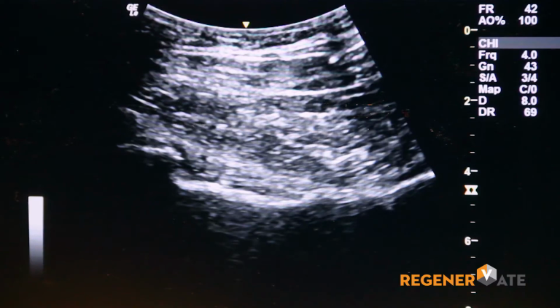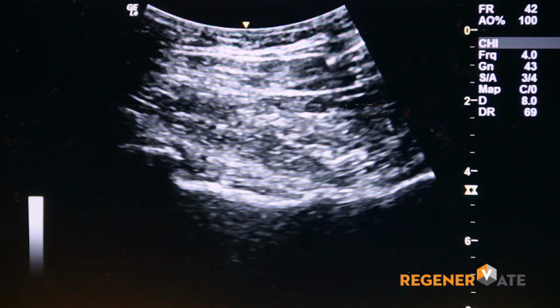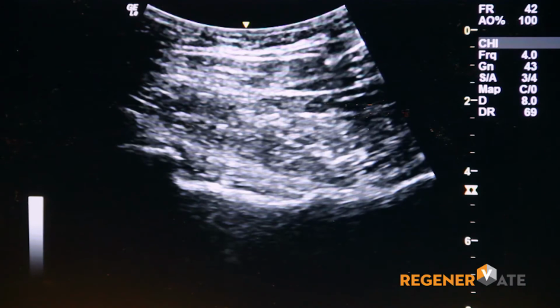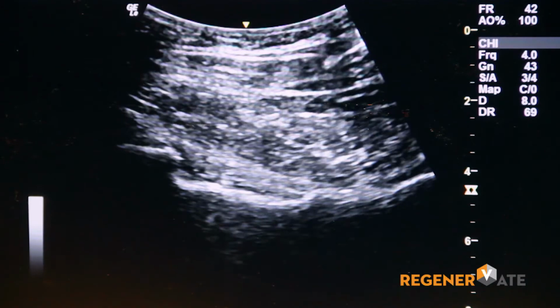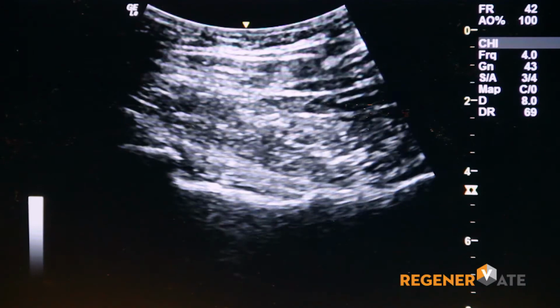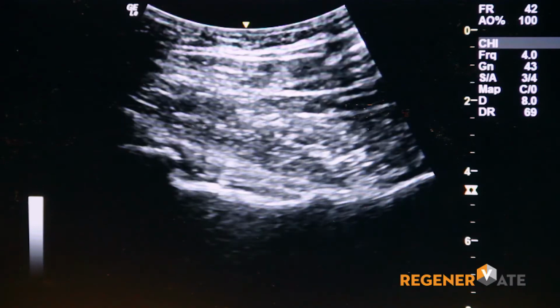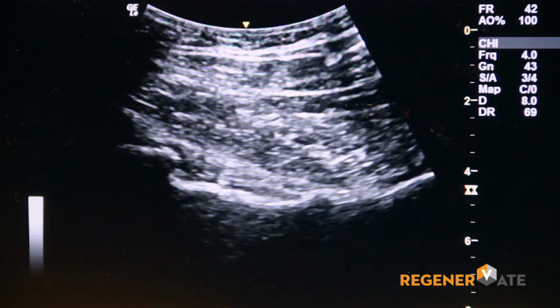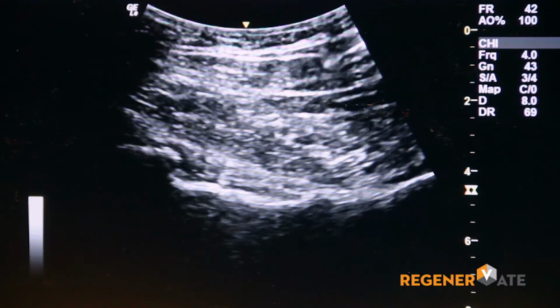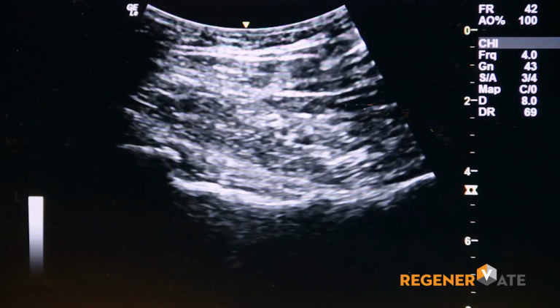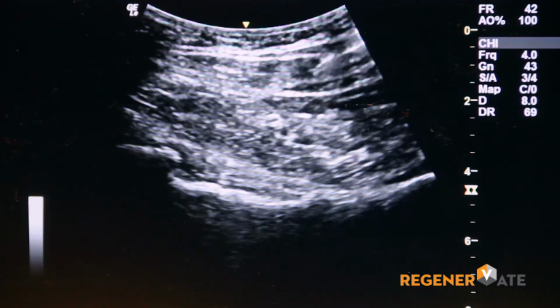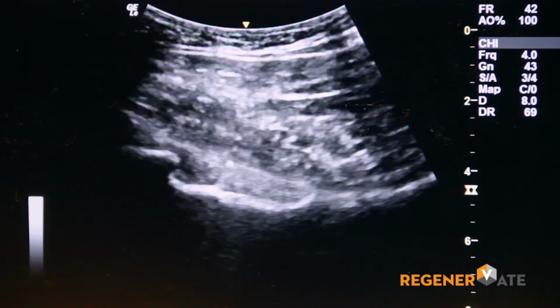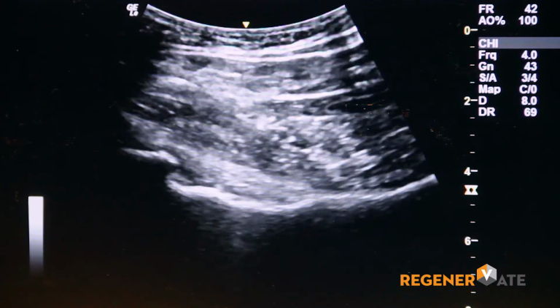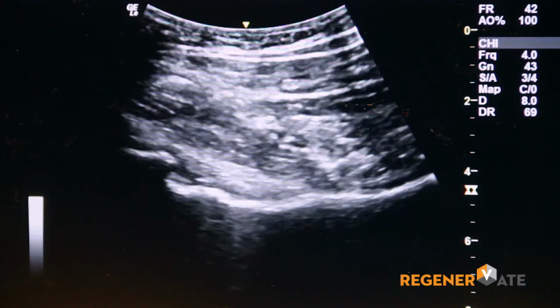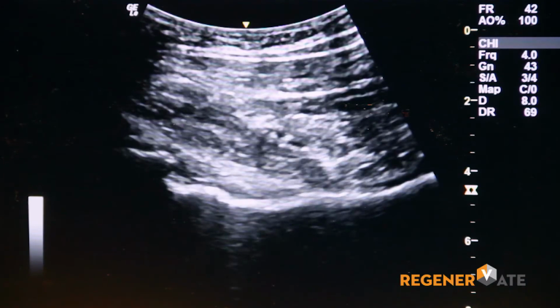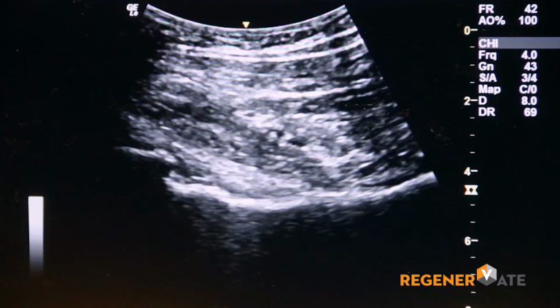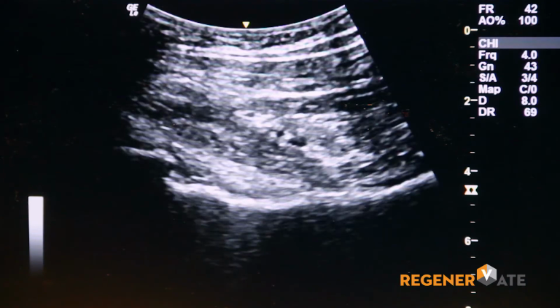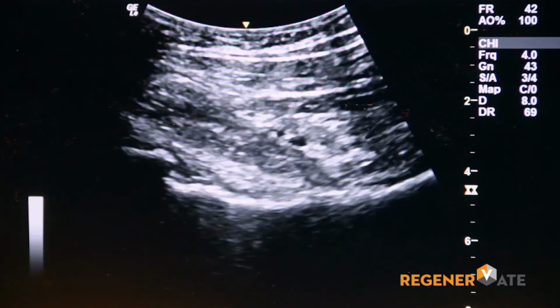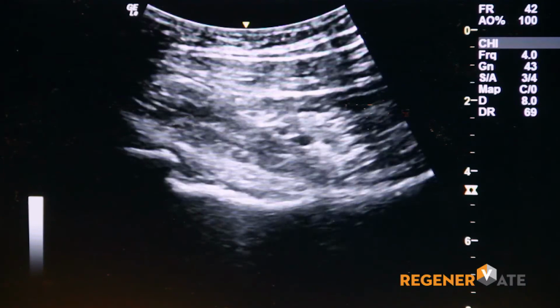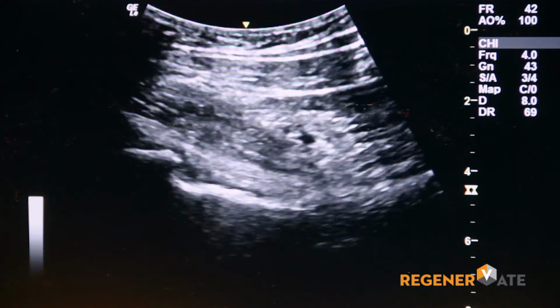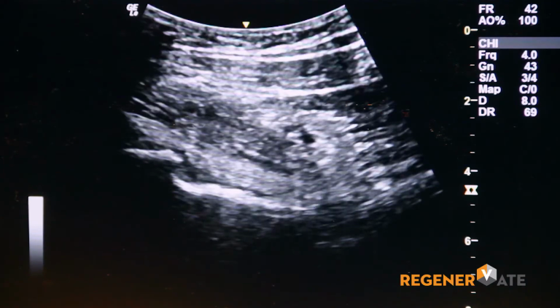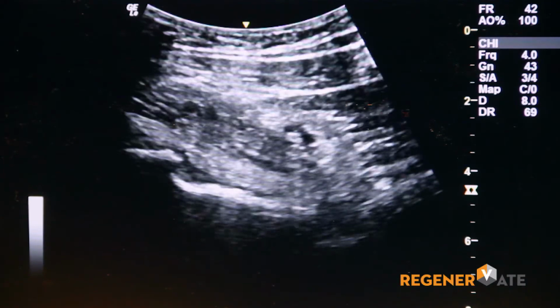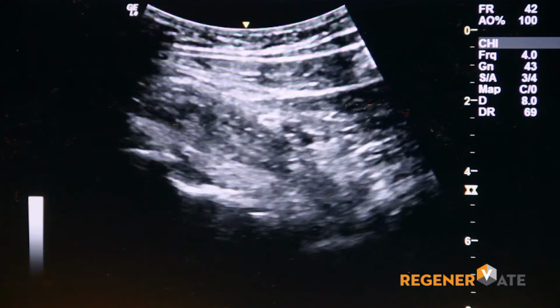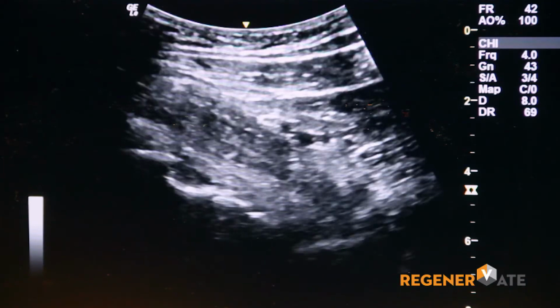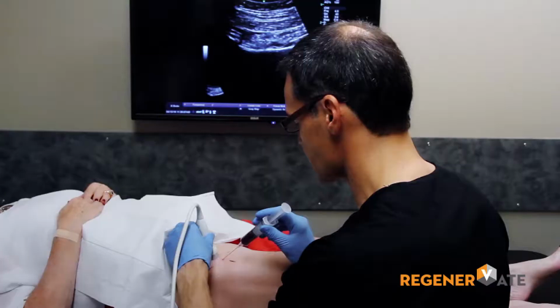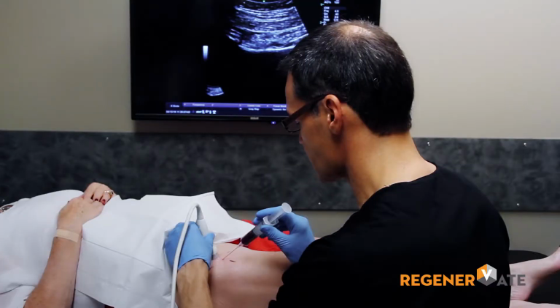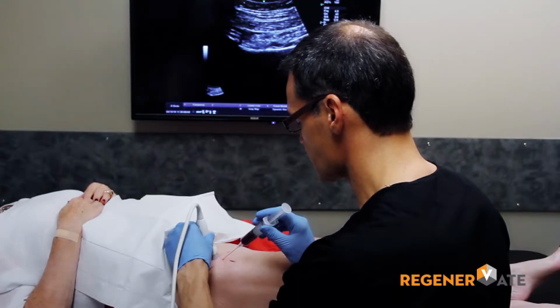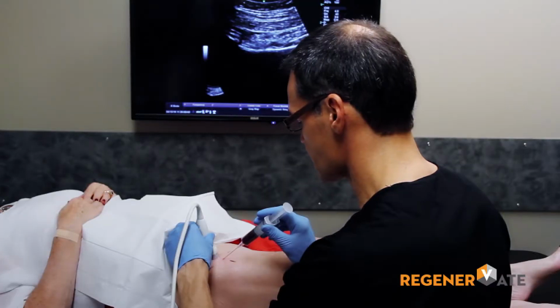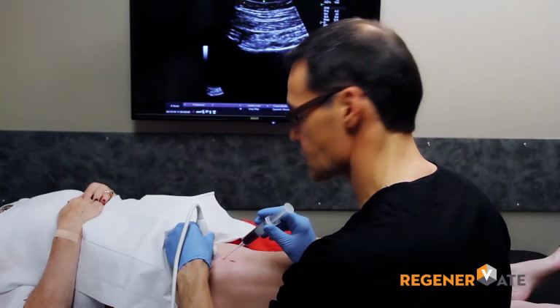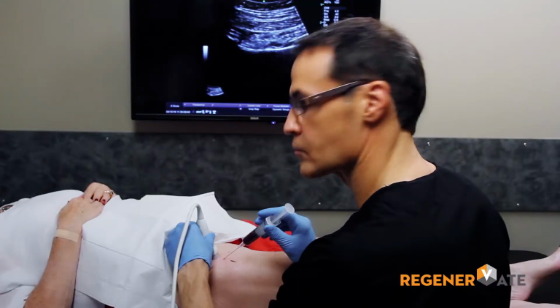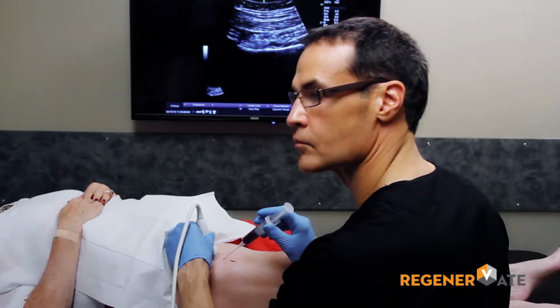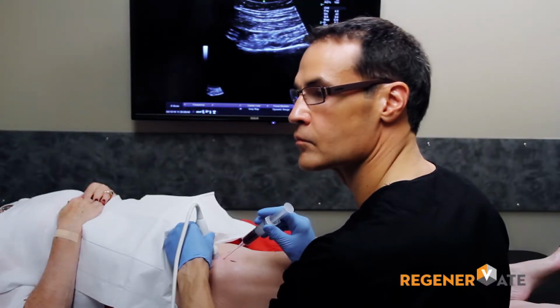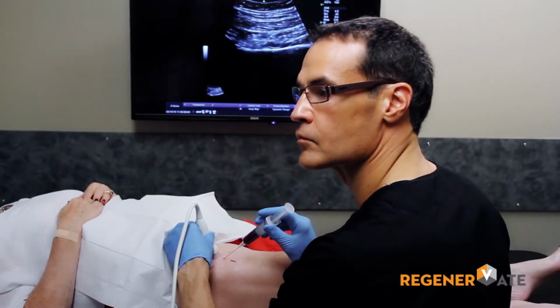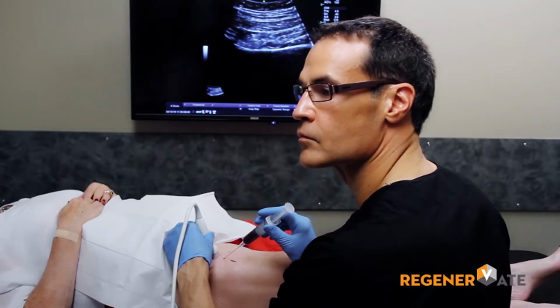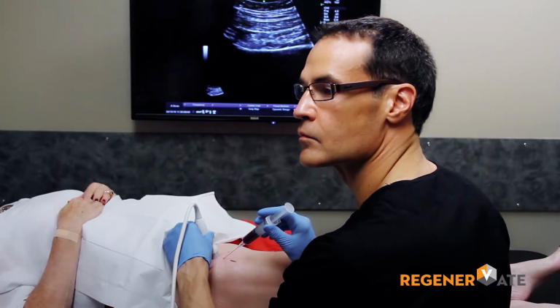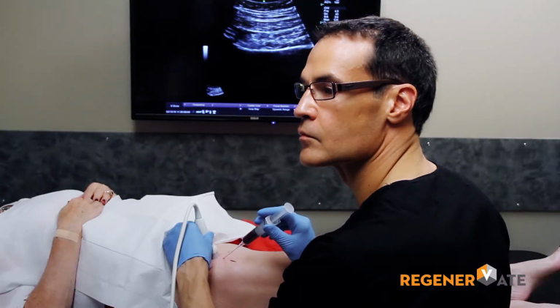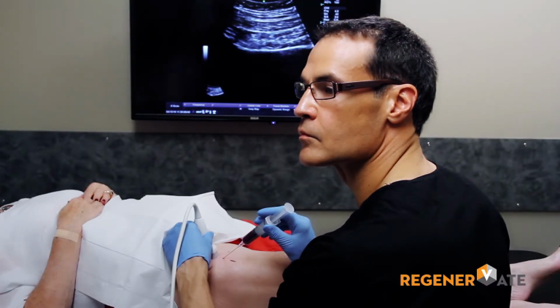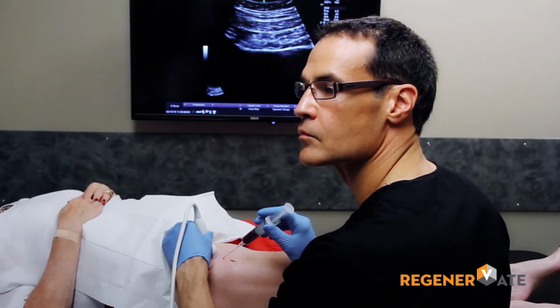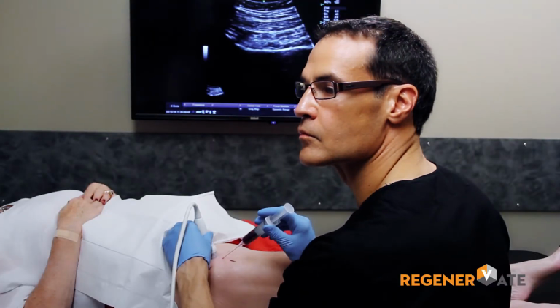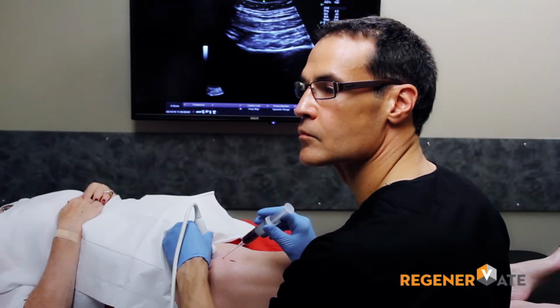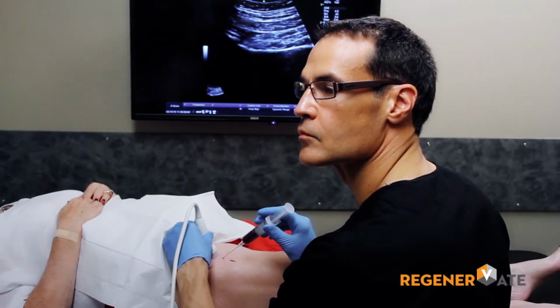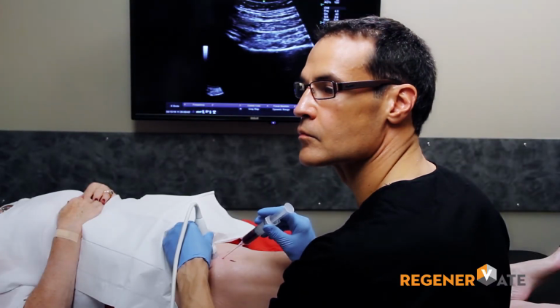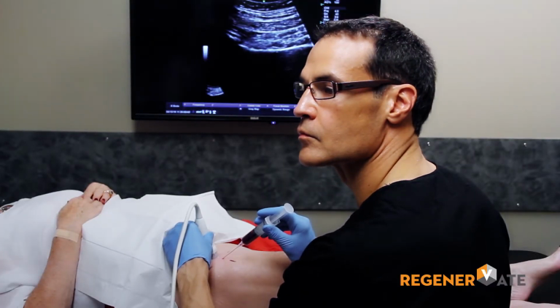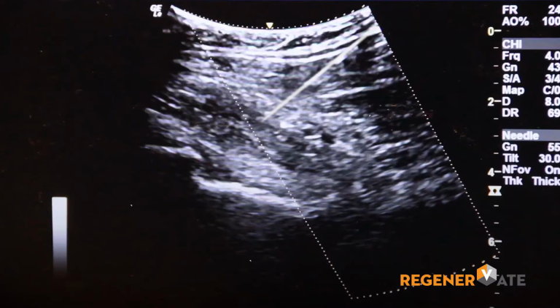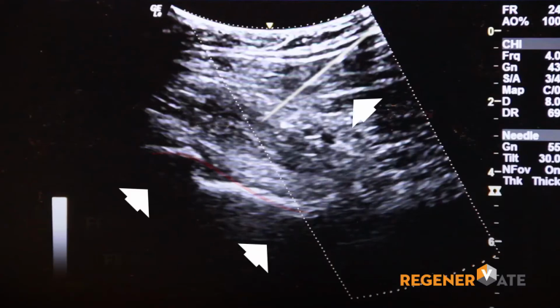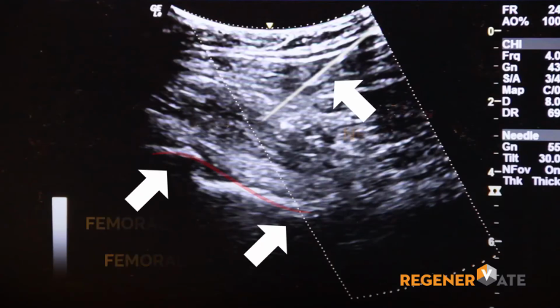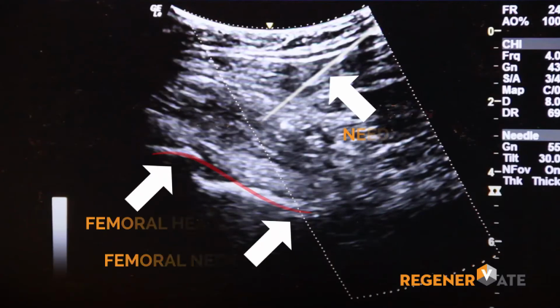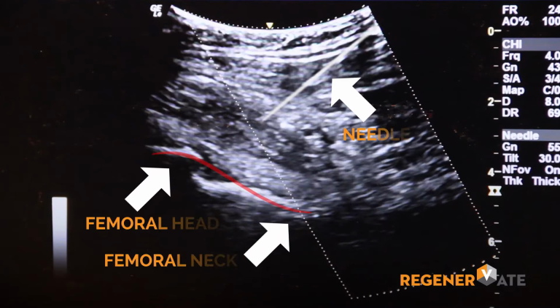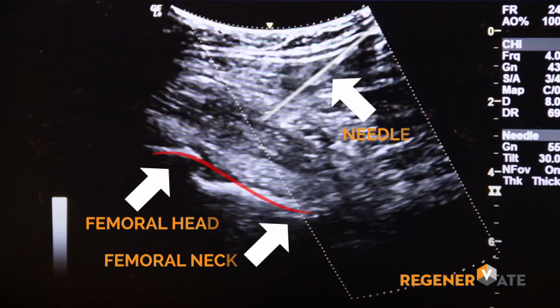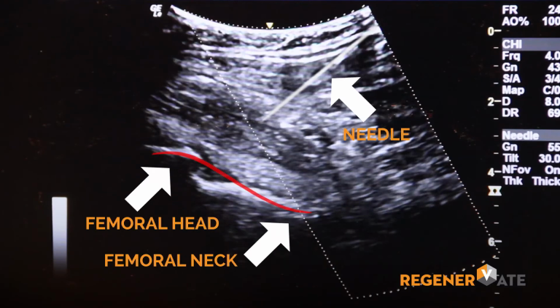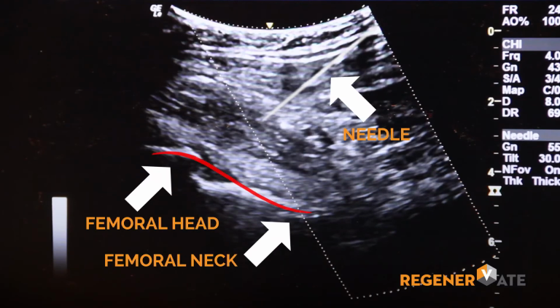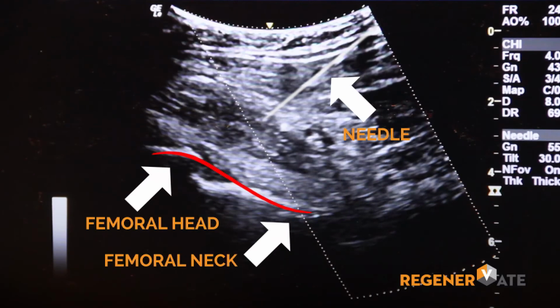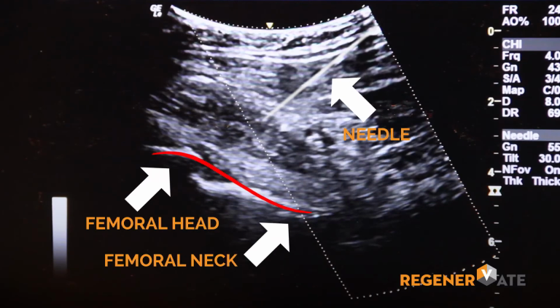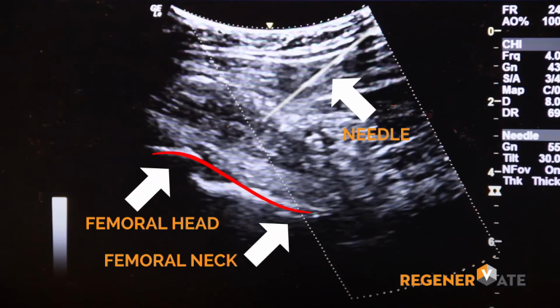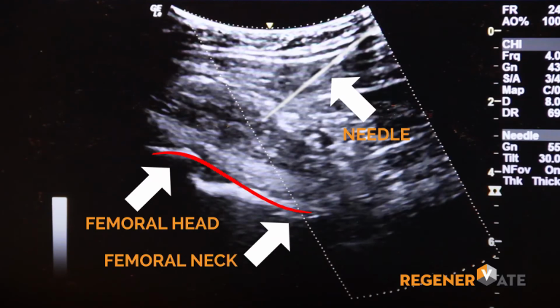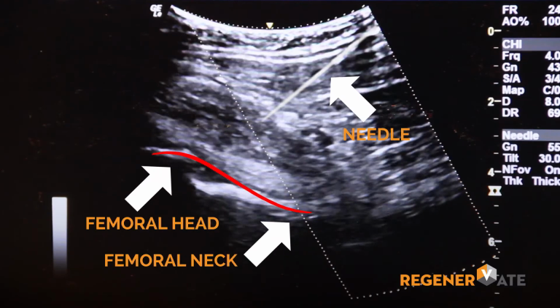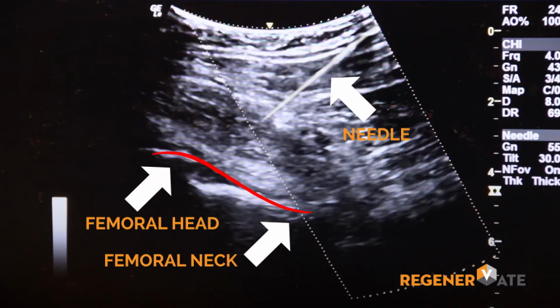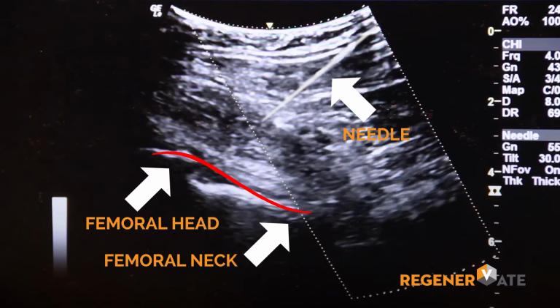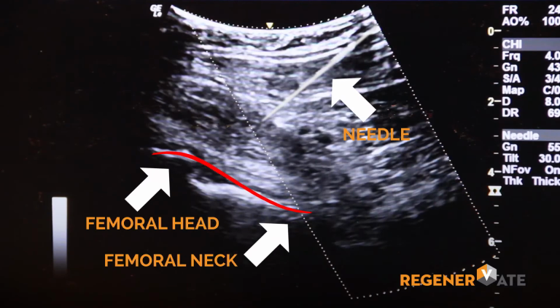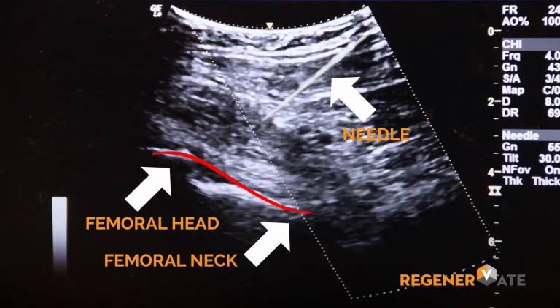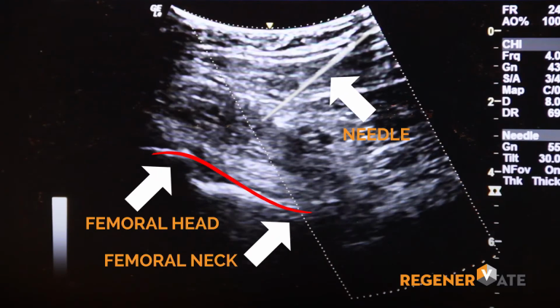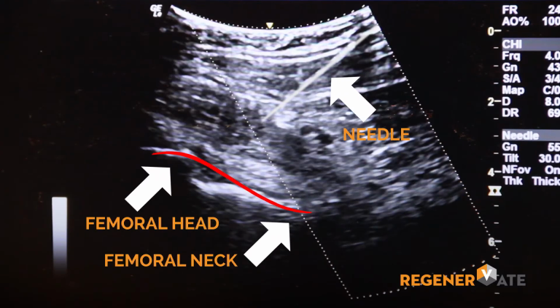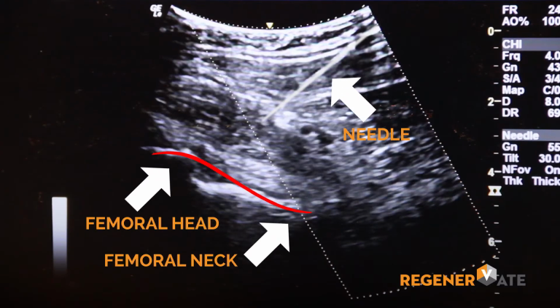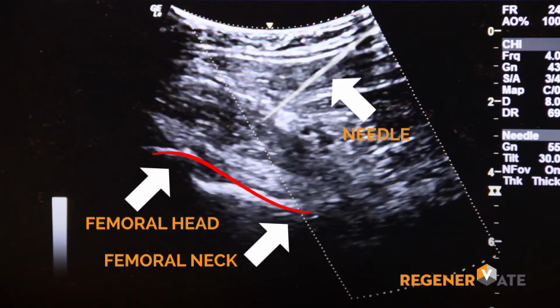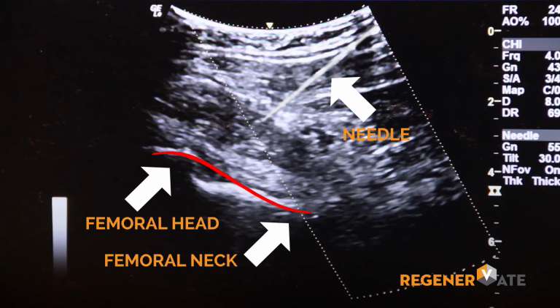We use lots of freezing or local anesthetic in these procedures, so it really is very comfortable and very well tolerated.